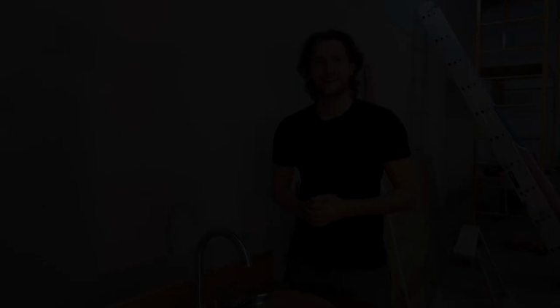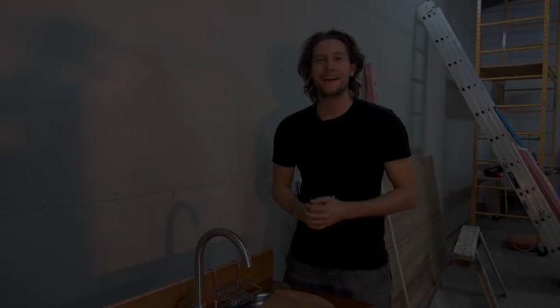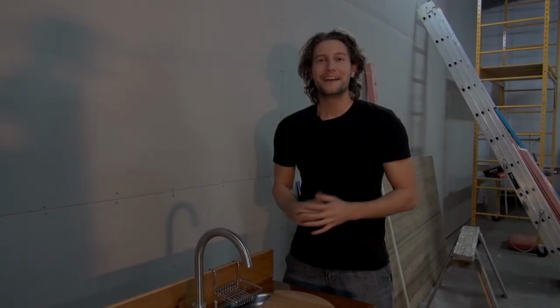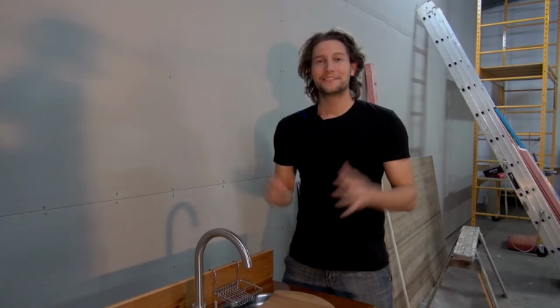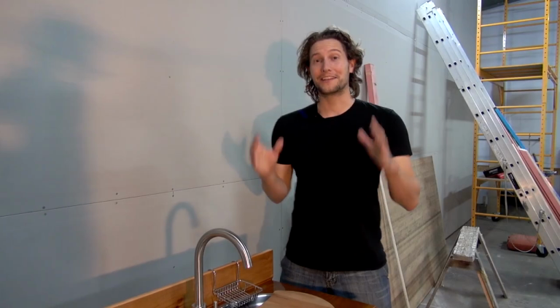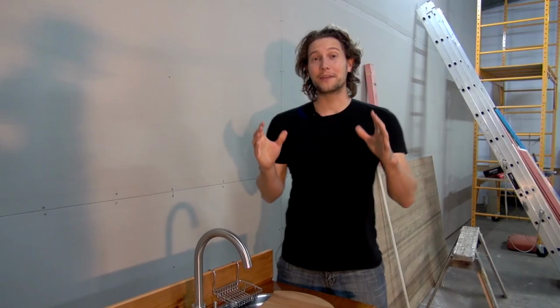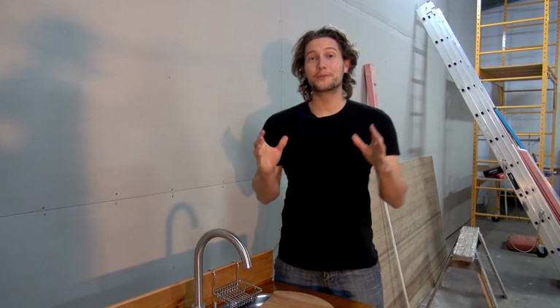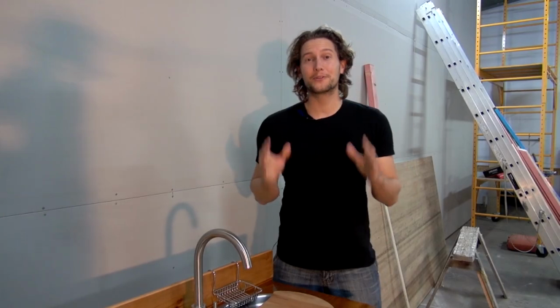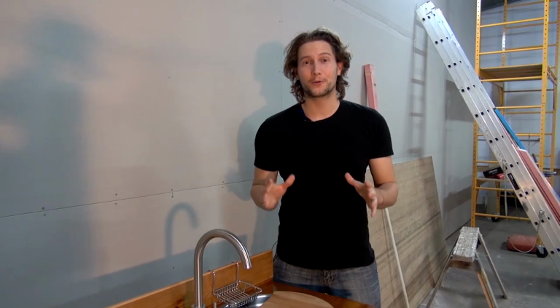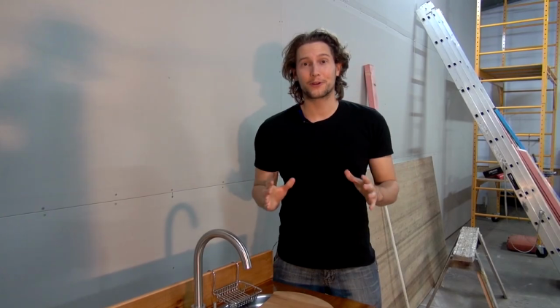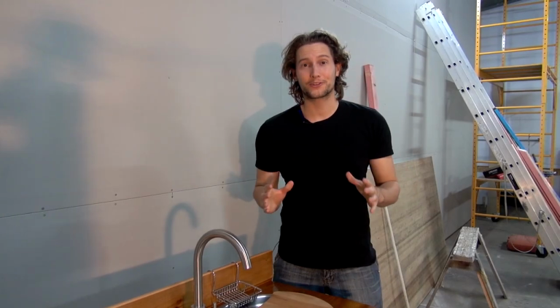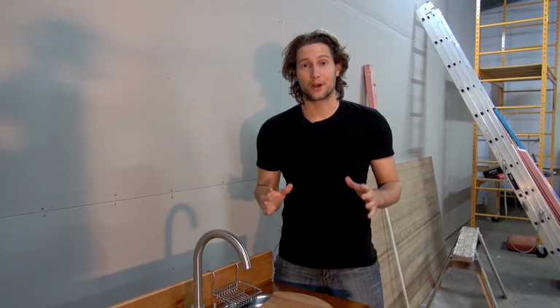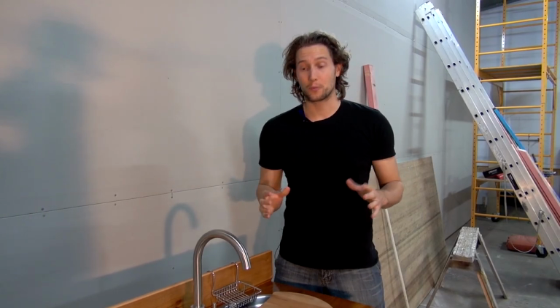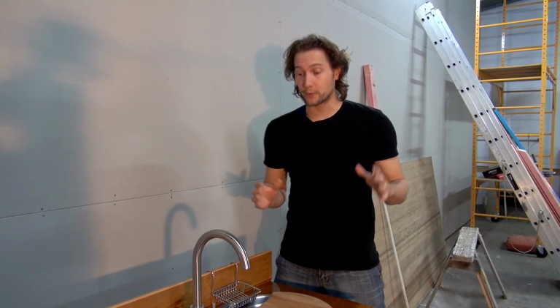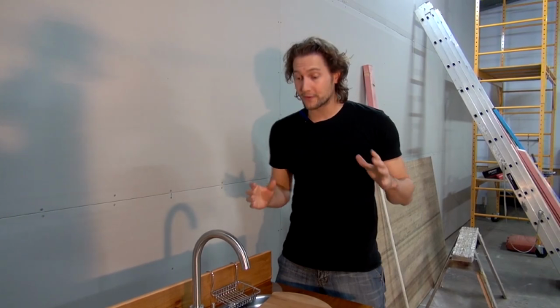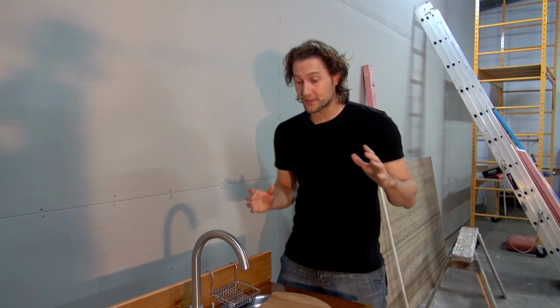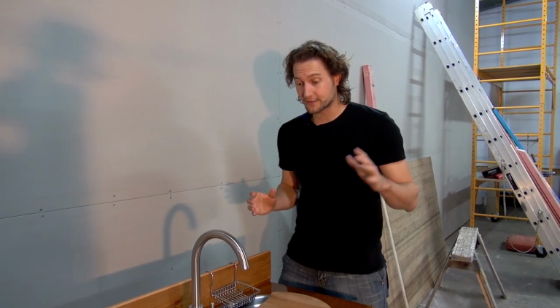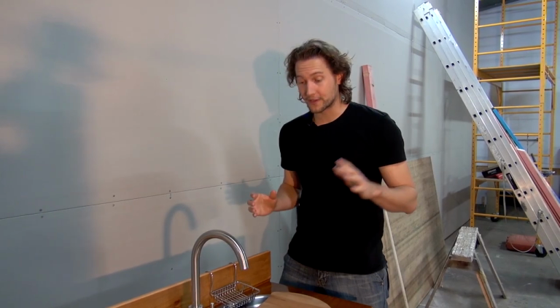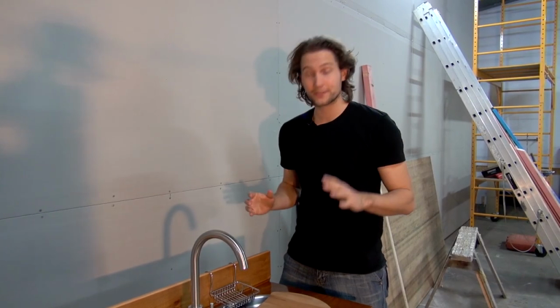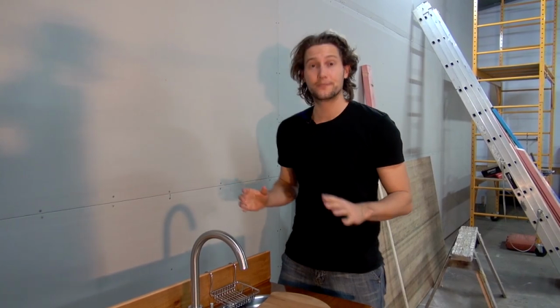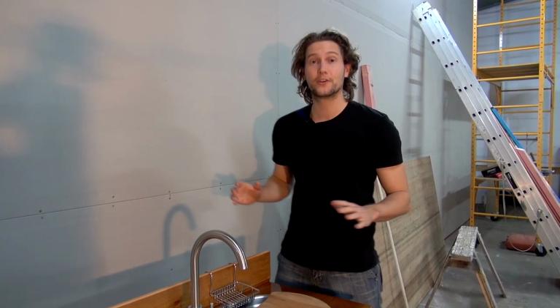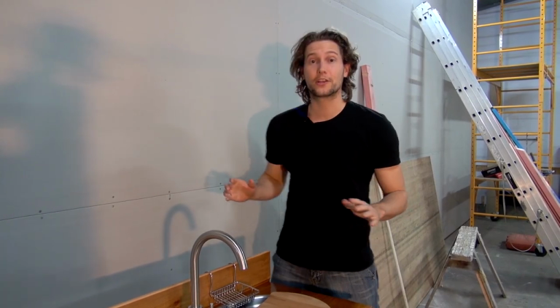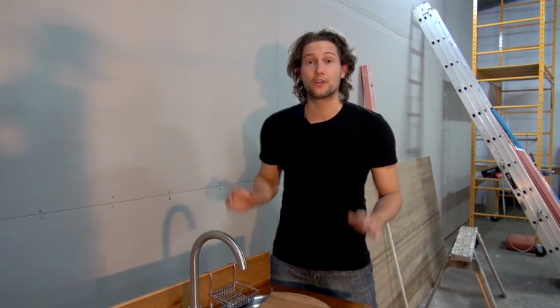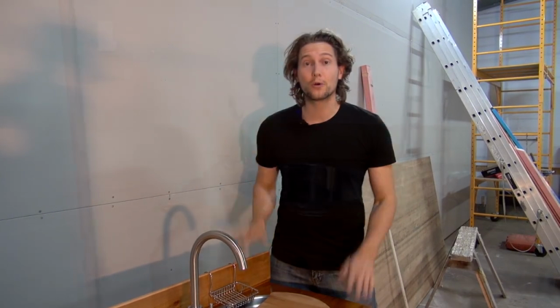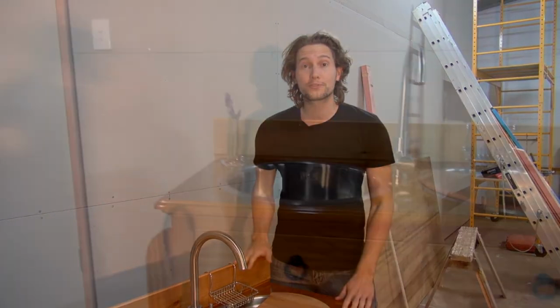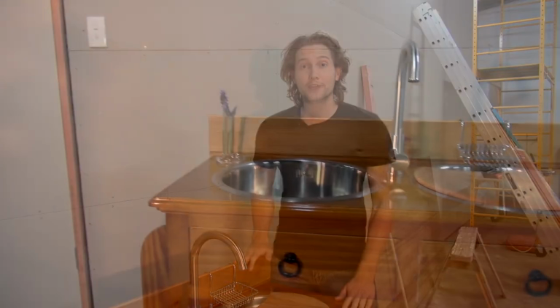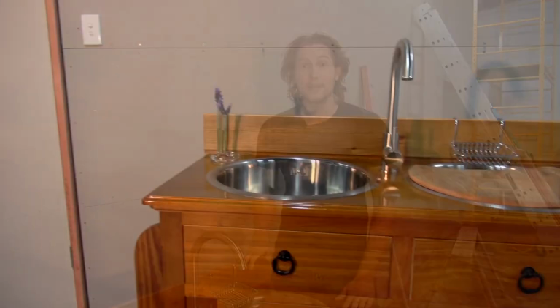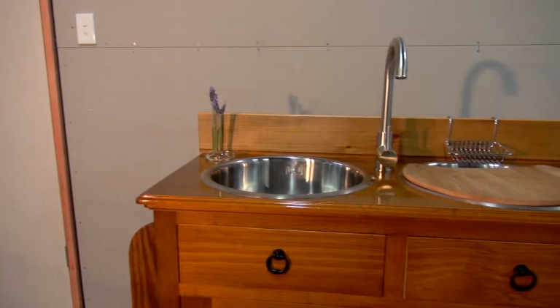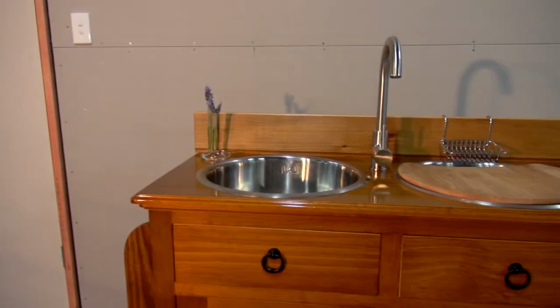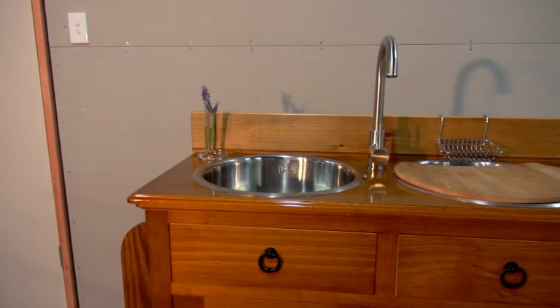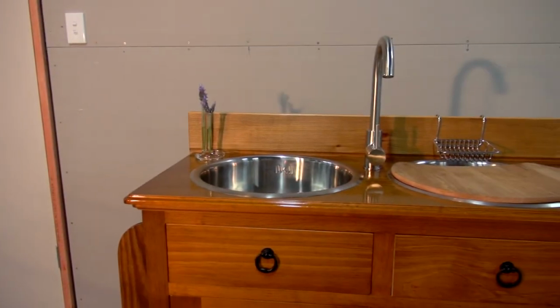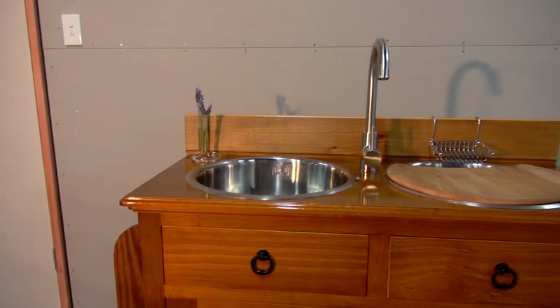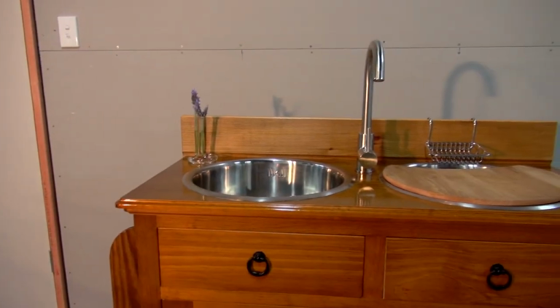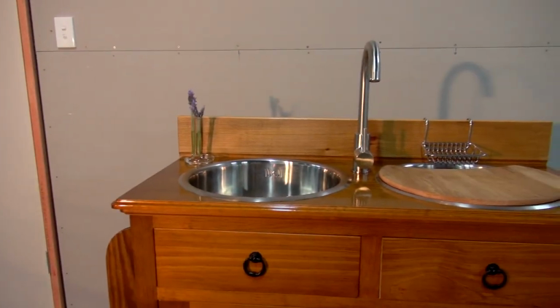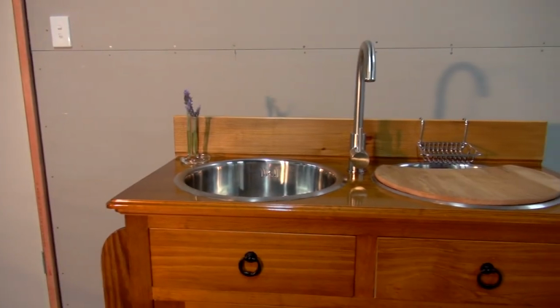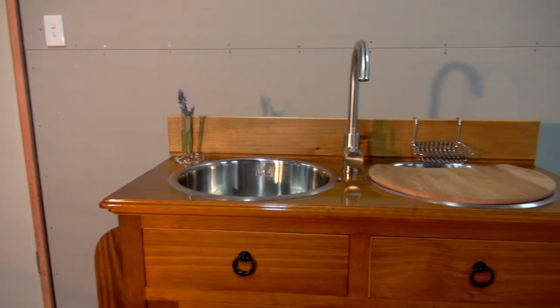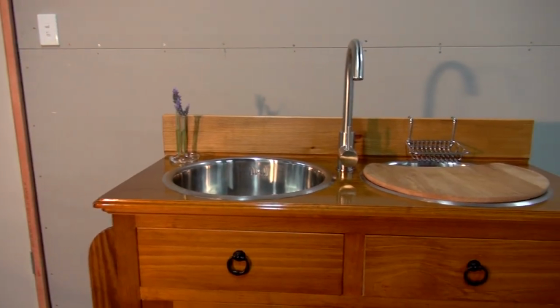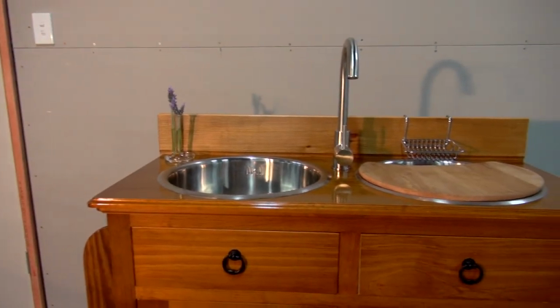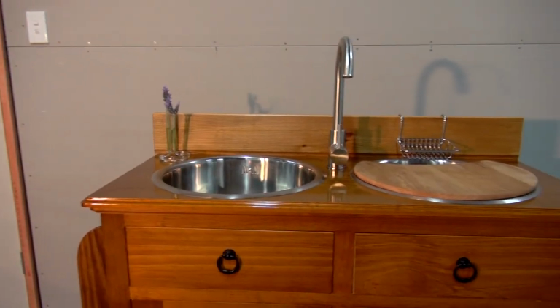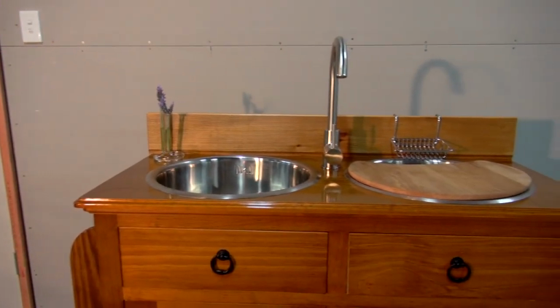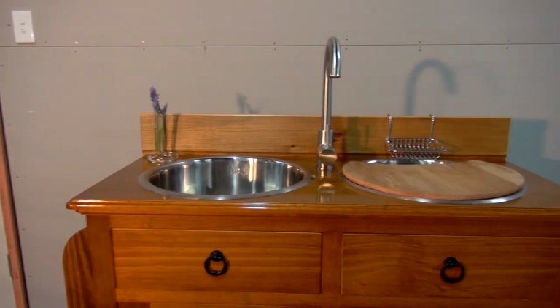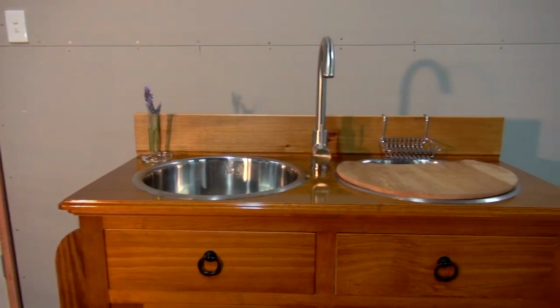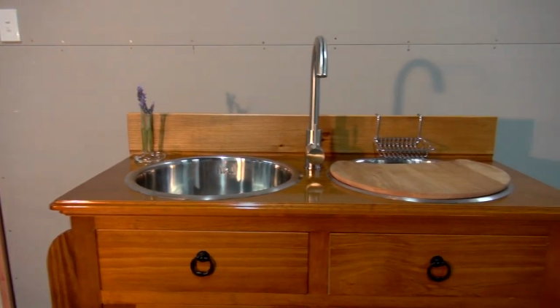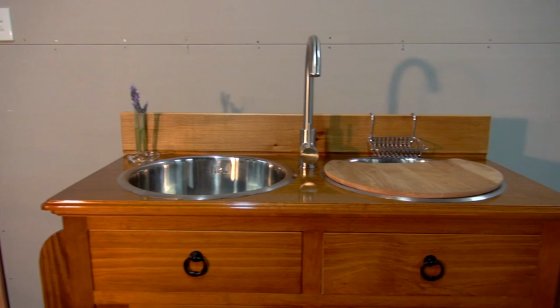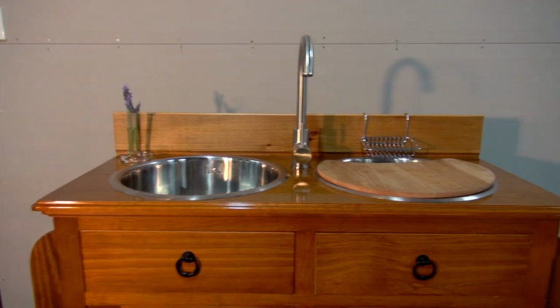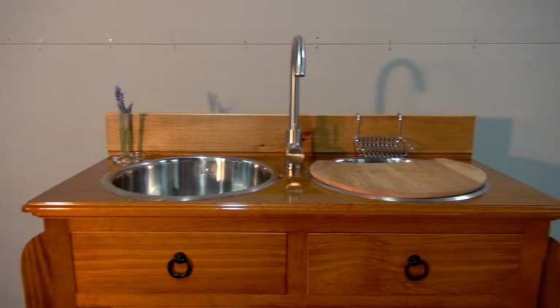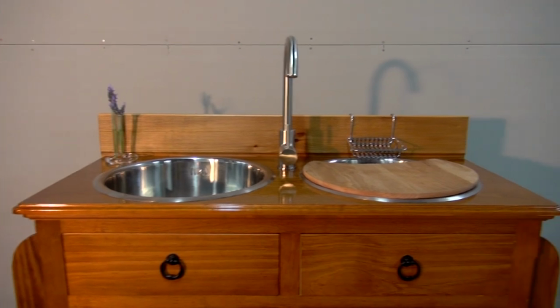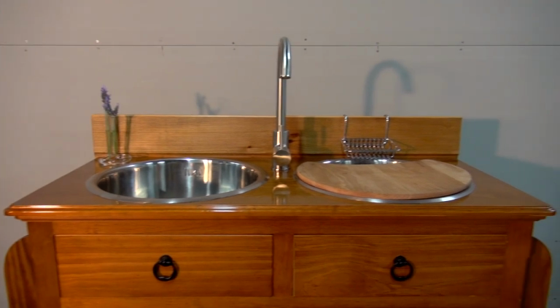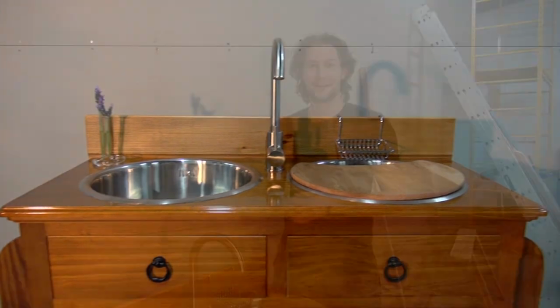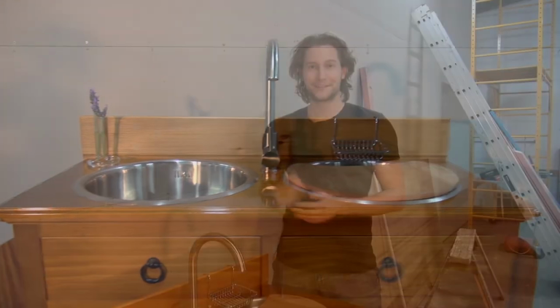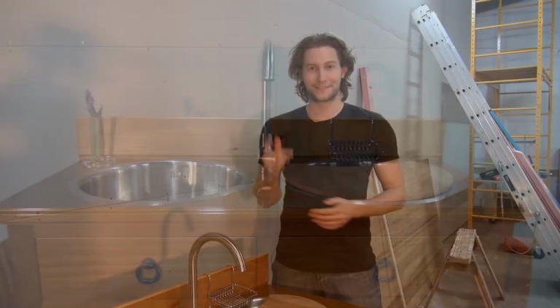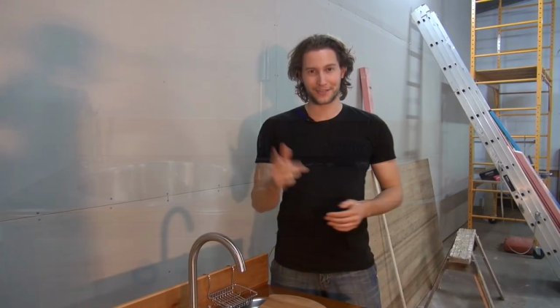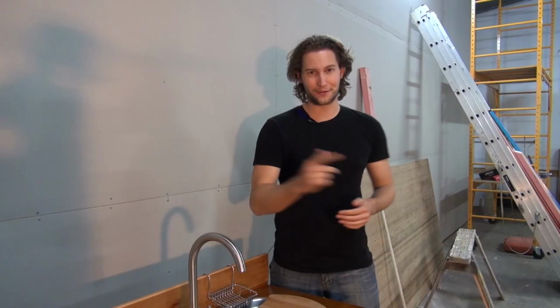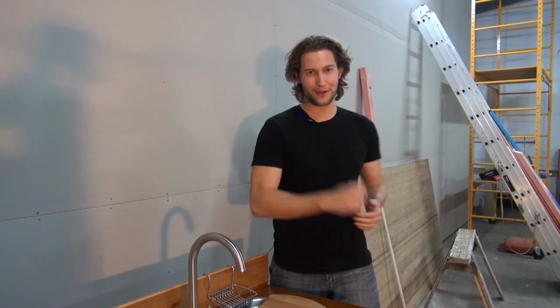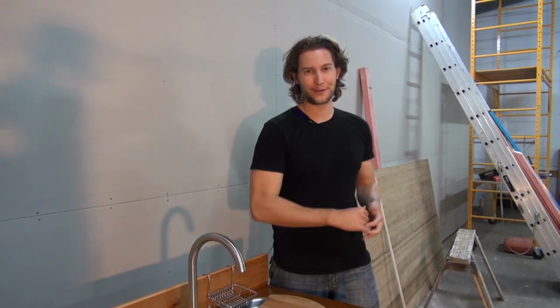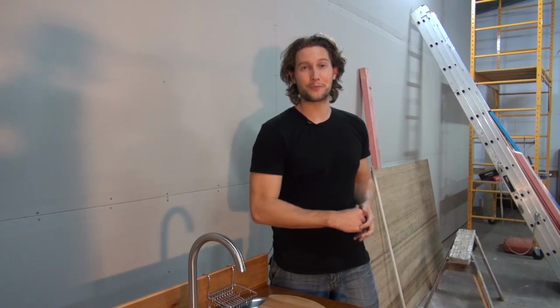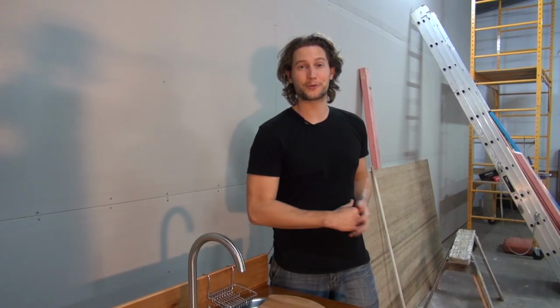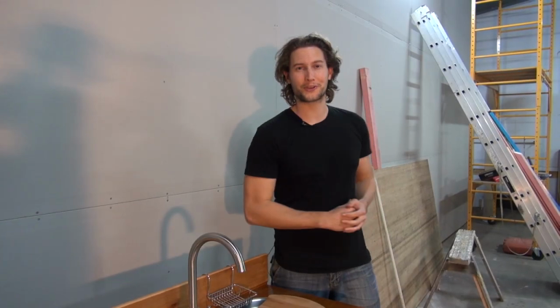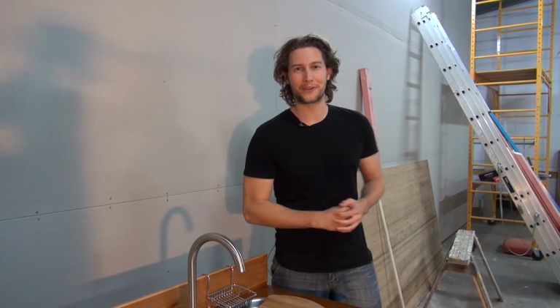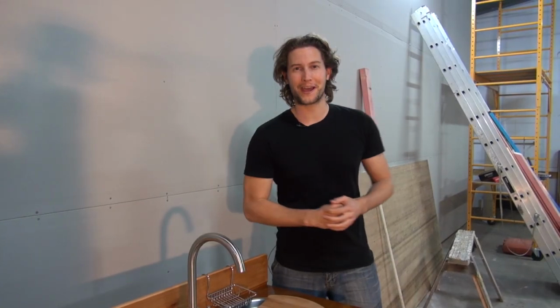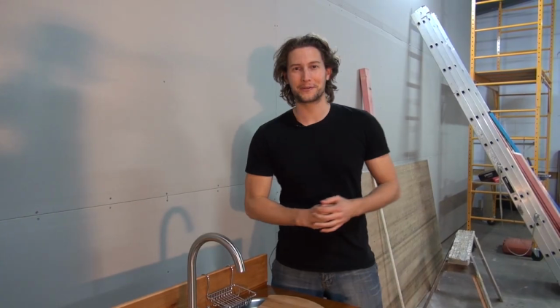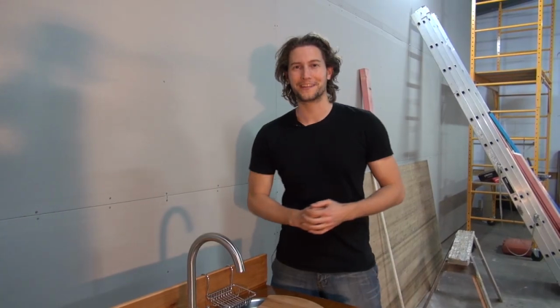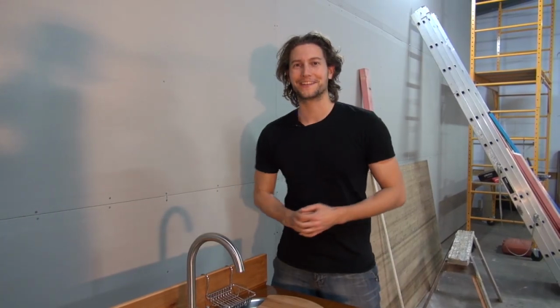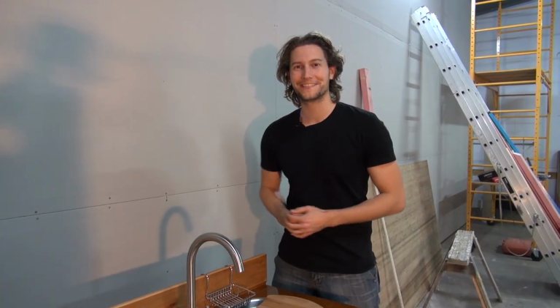Today we're in the workshop where we've just finished converting an old sideboard into a really cool little kitchenette unit. Stick around and we'll show you how we did it.